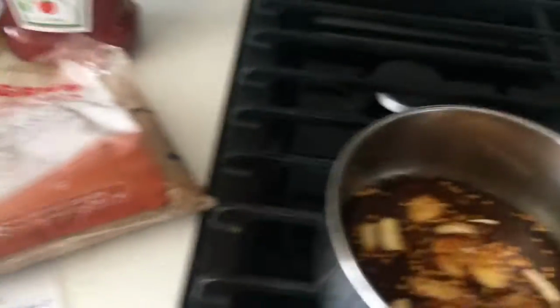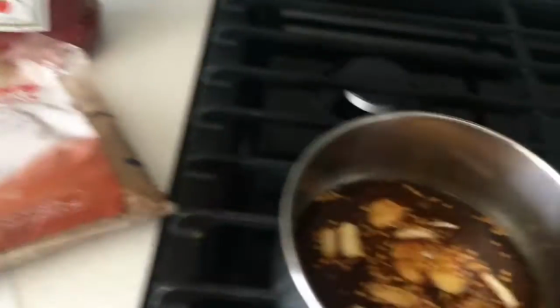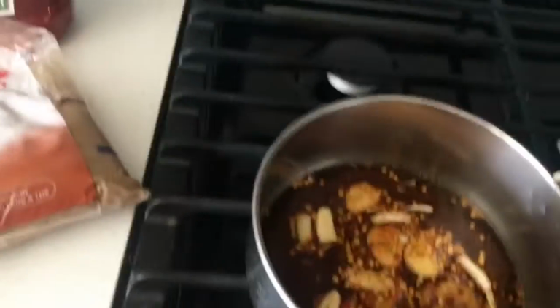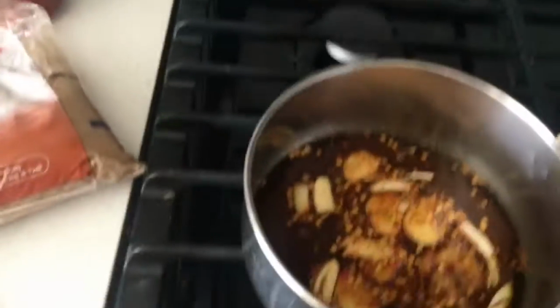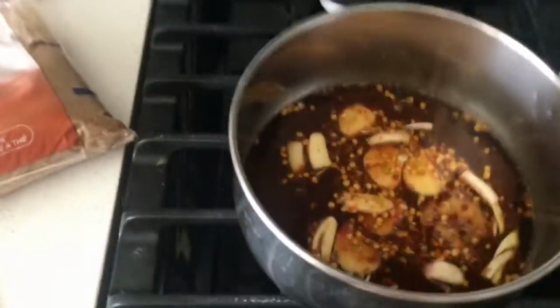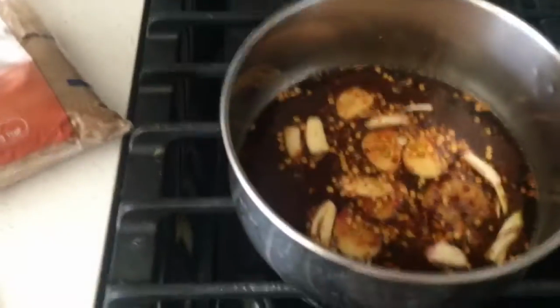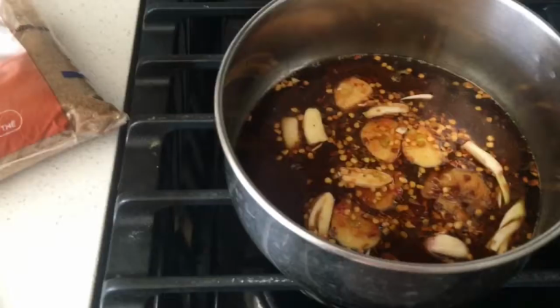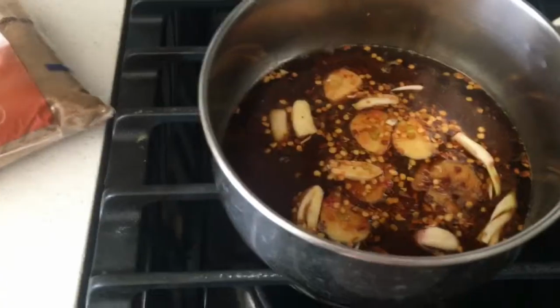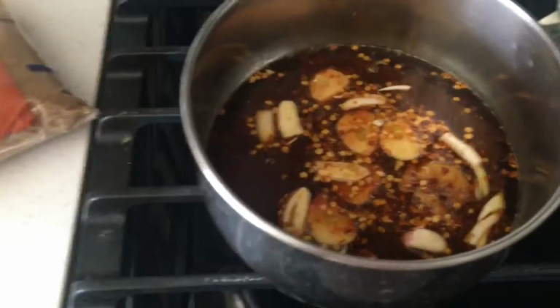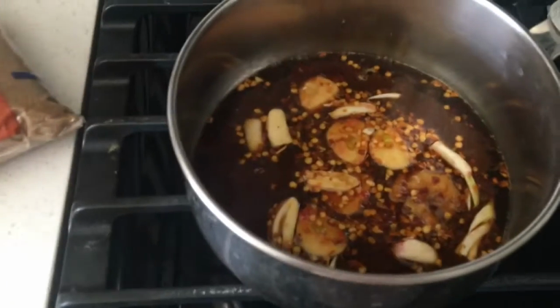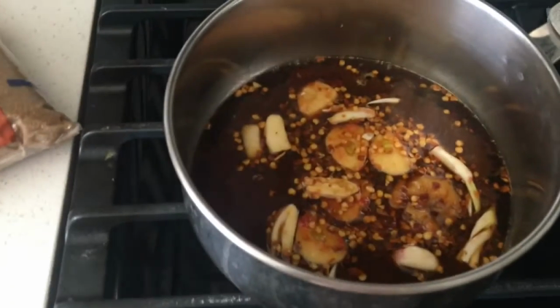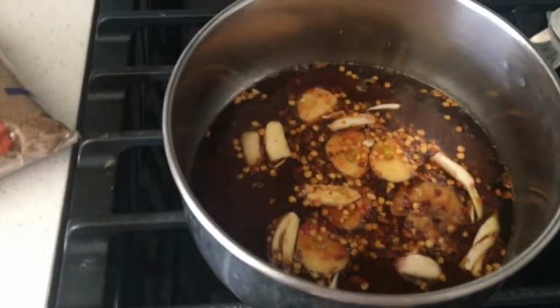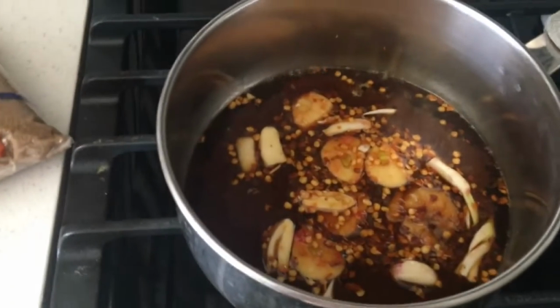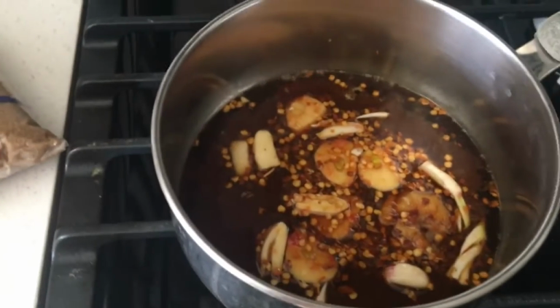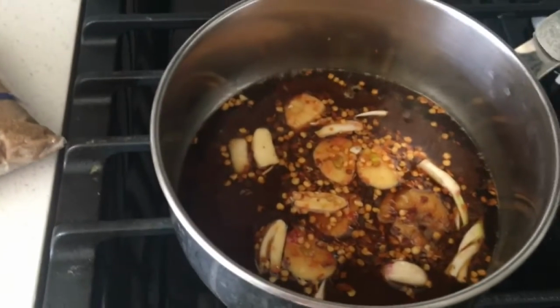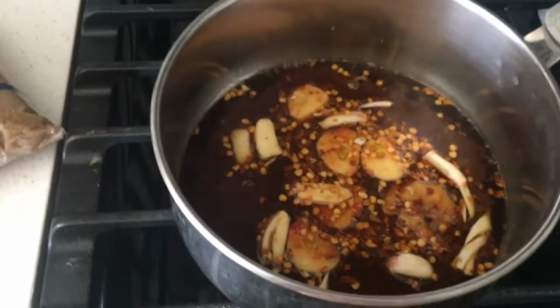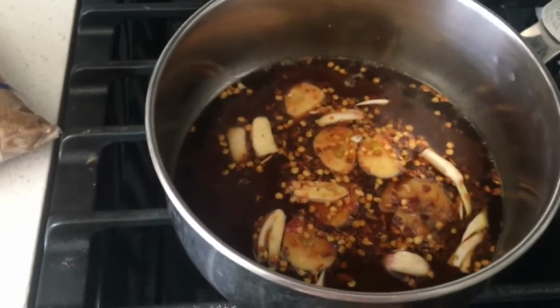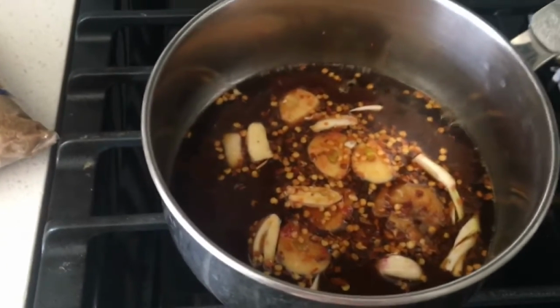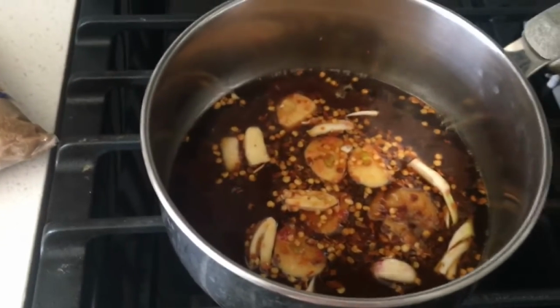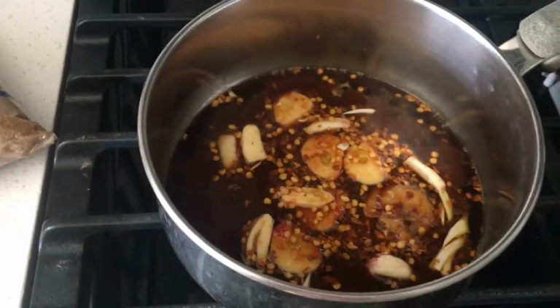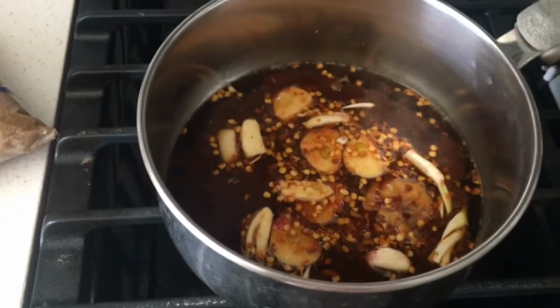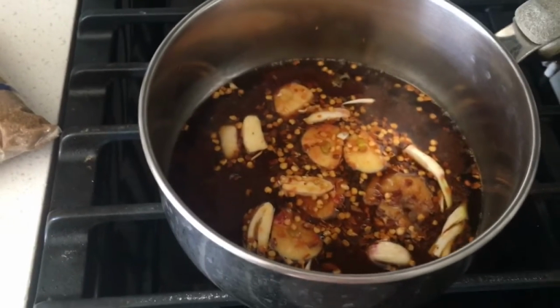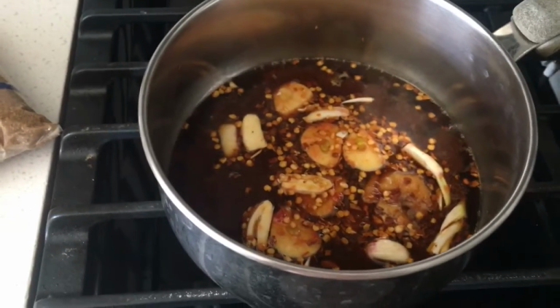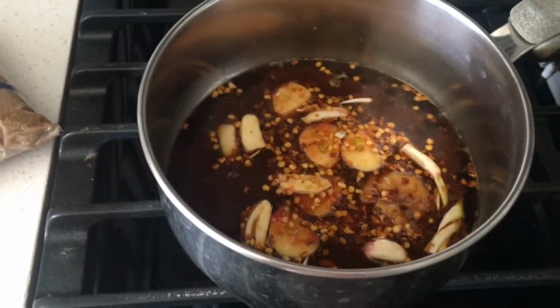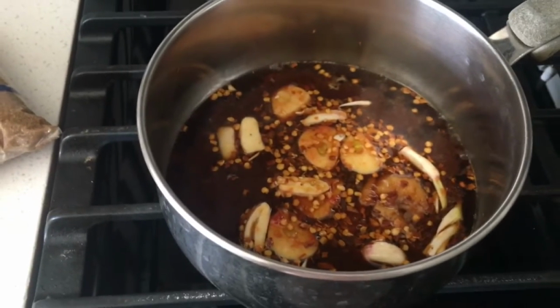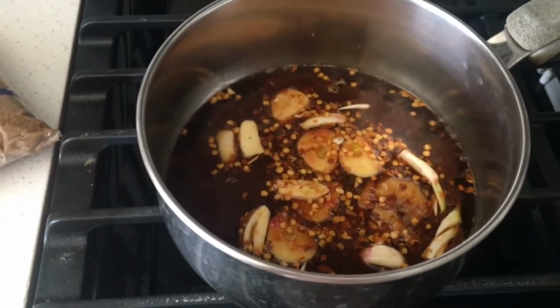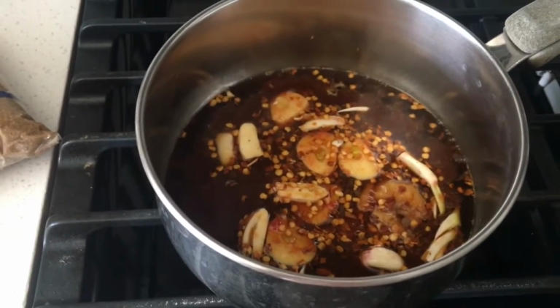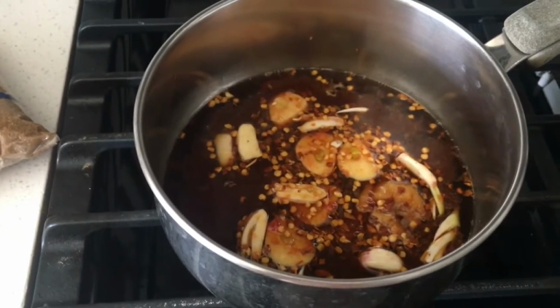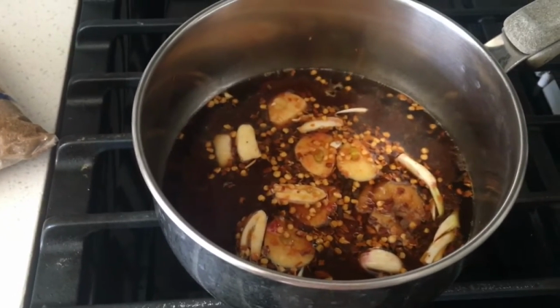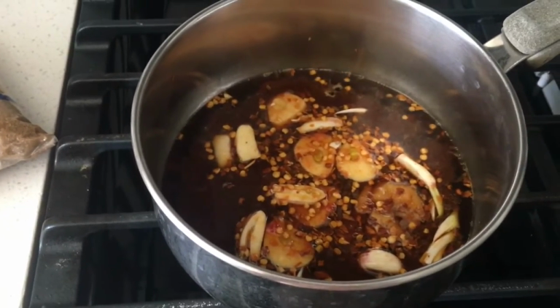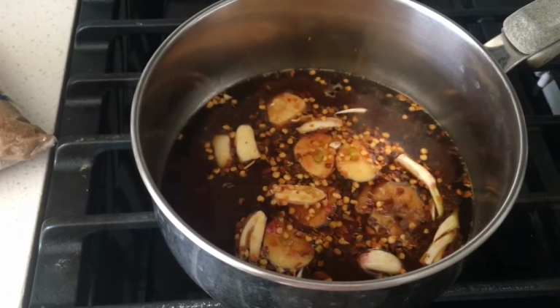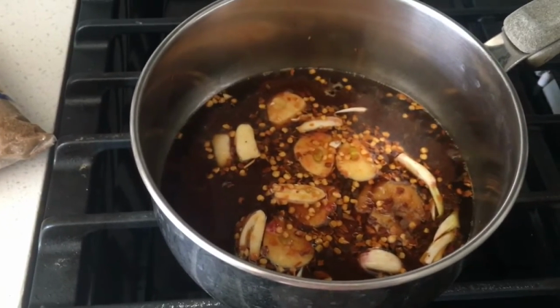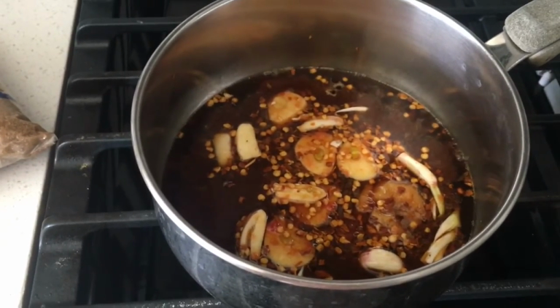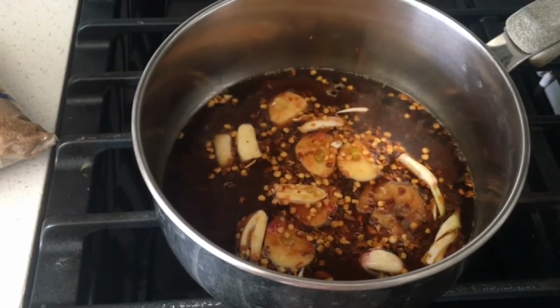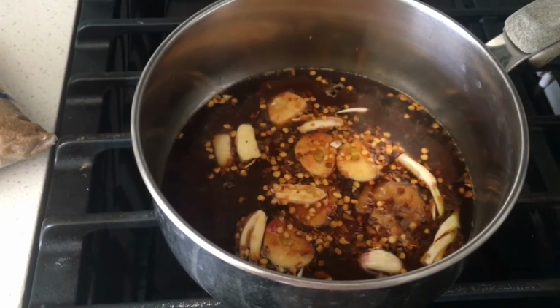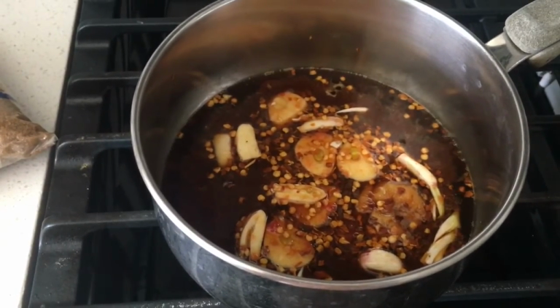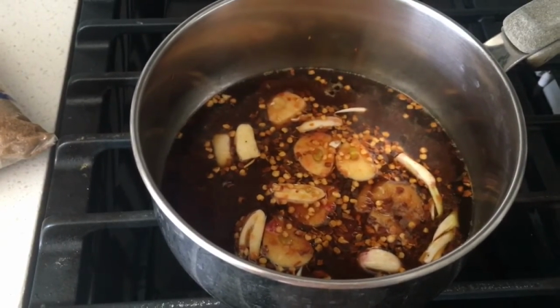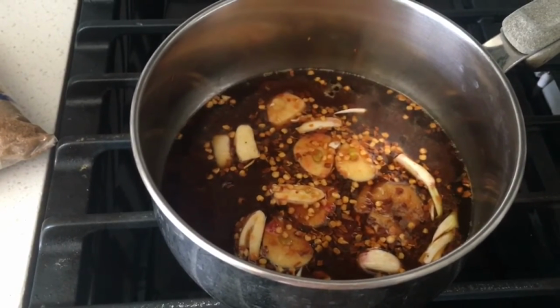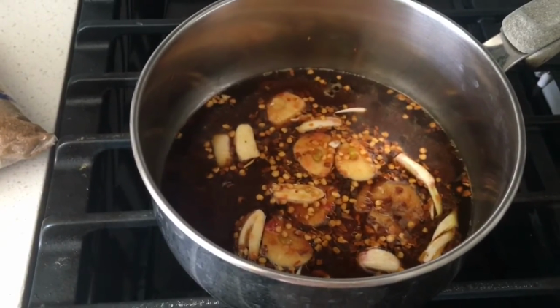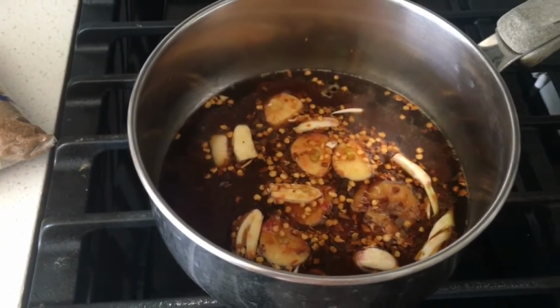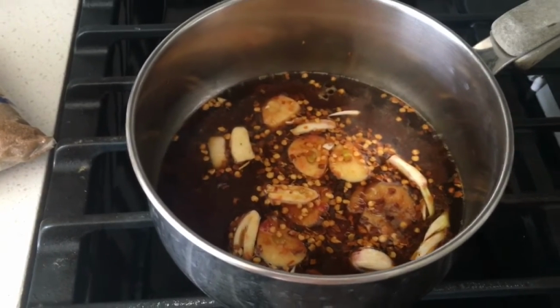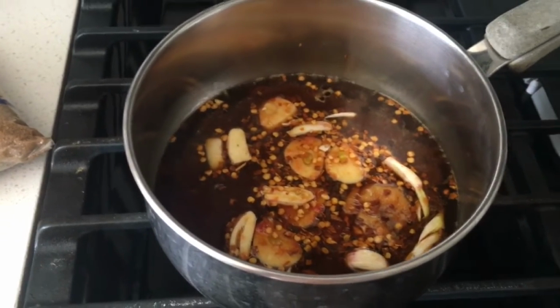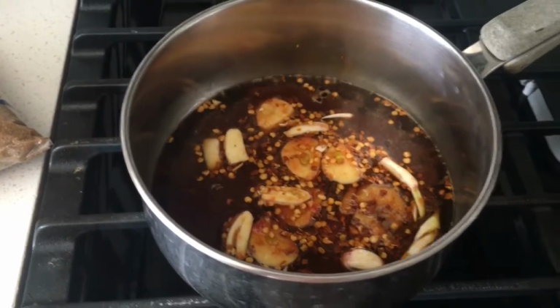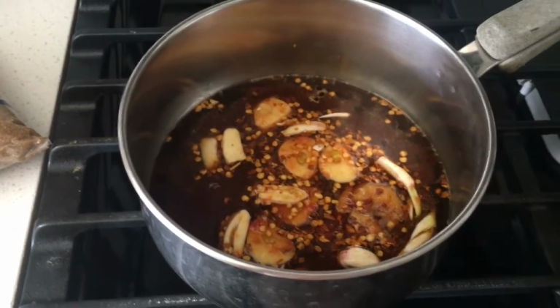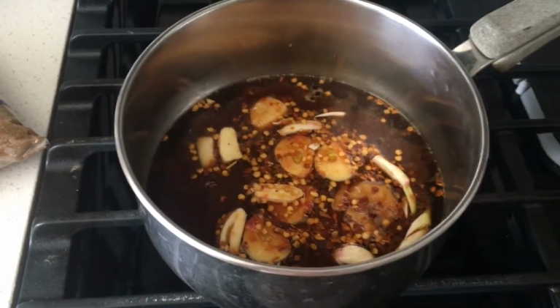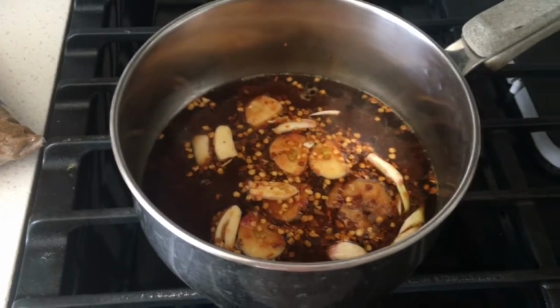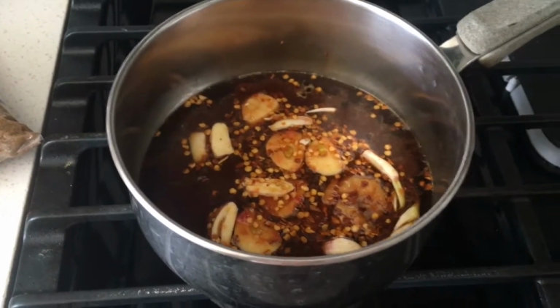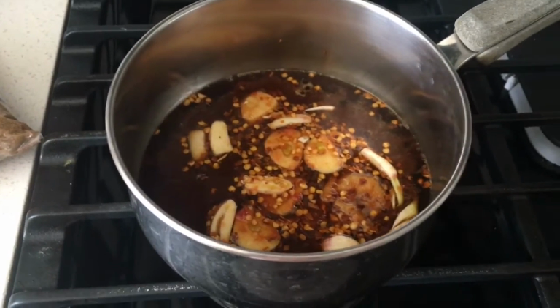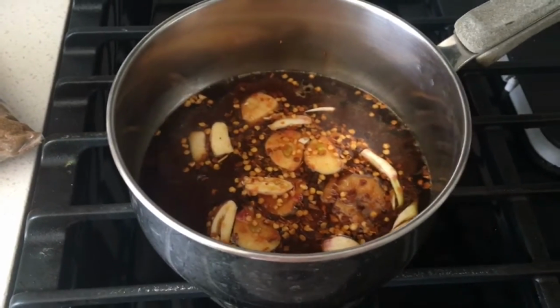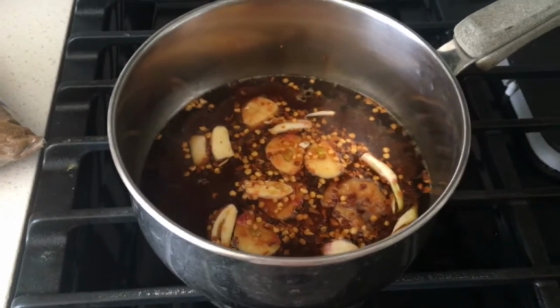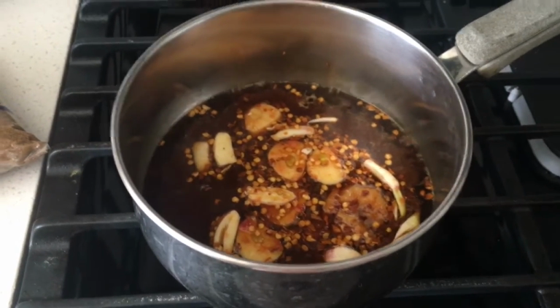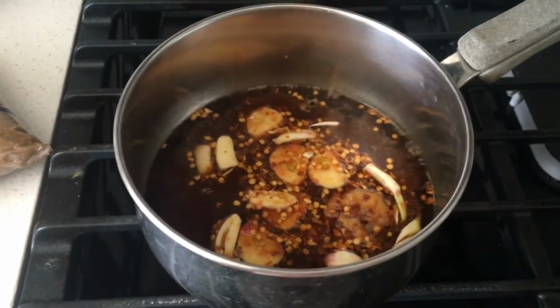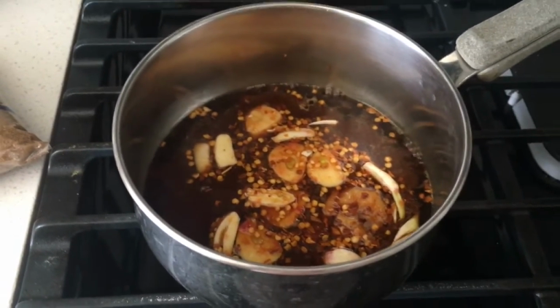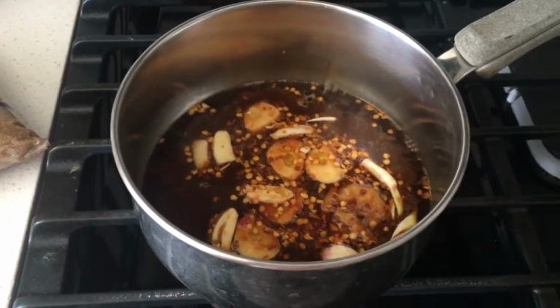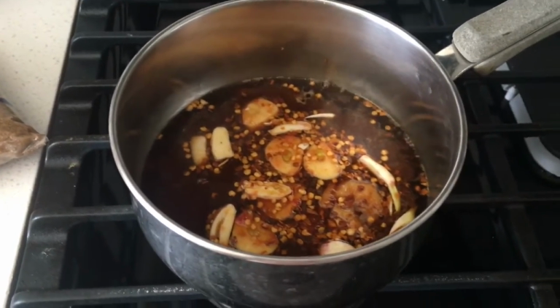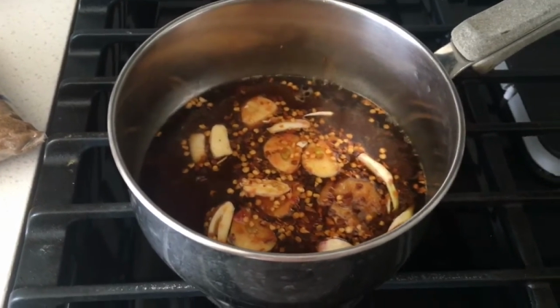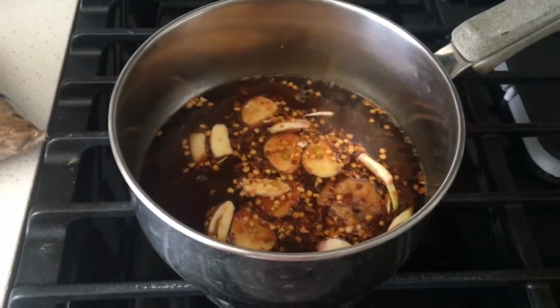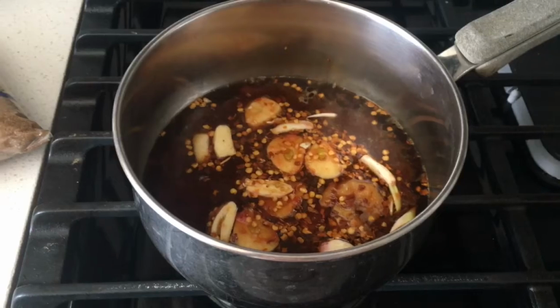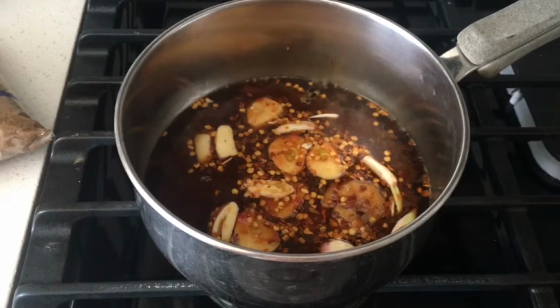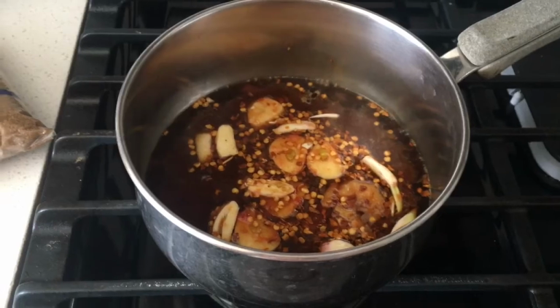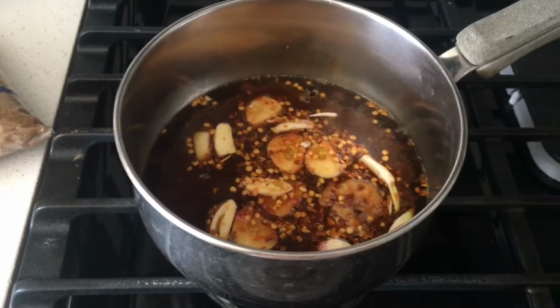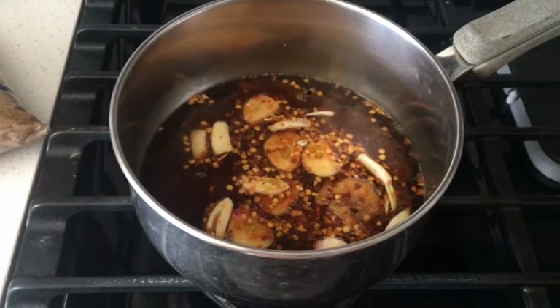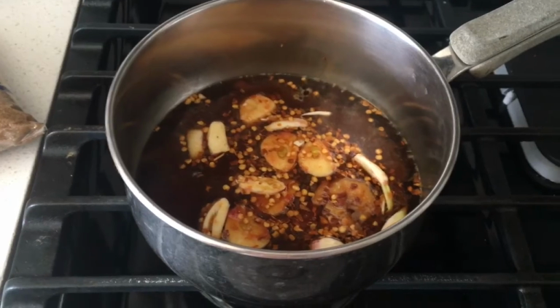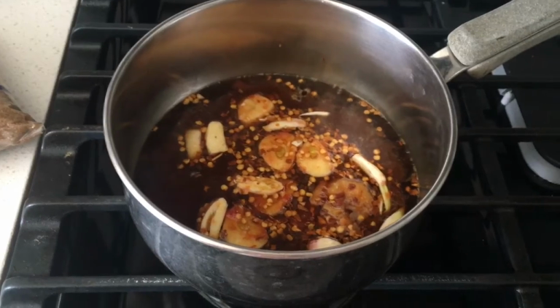So we're going to let this thicken up and then we're just going to toss it in a bowl with those wings once they're all cooked up.